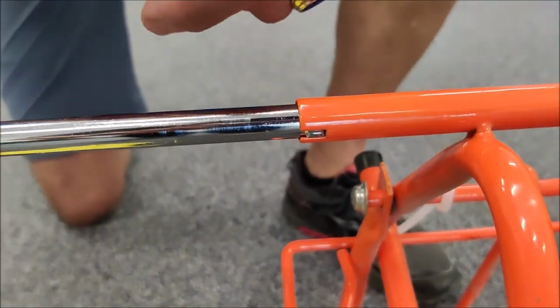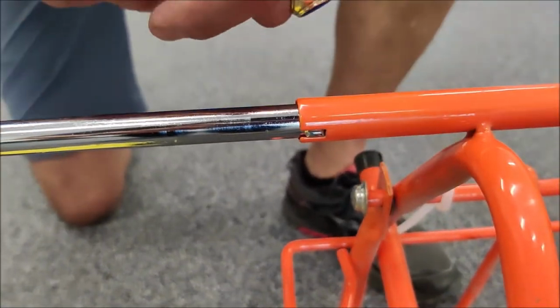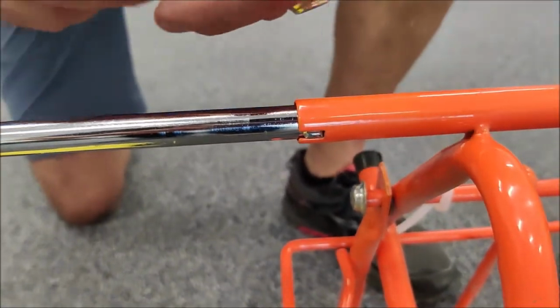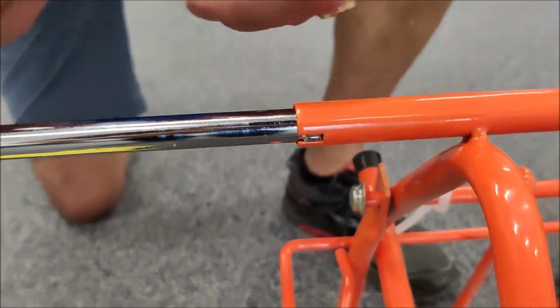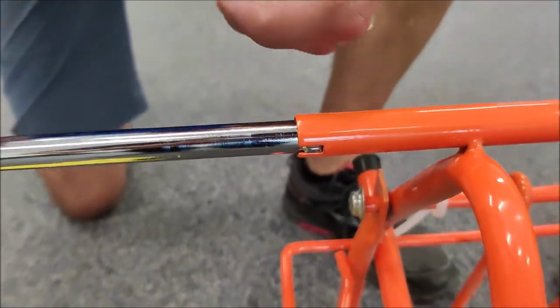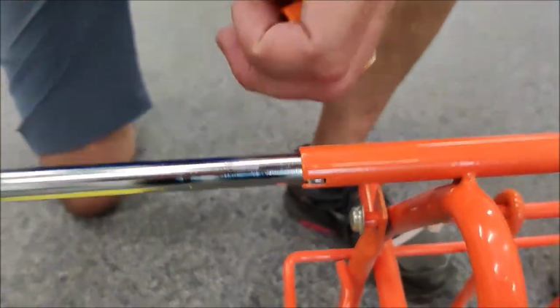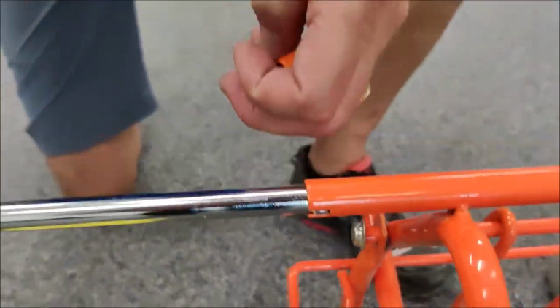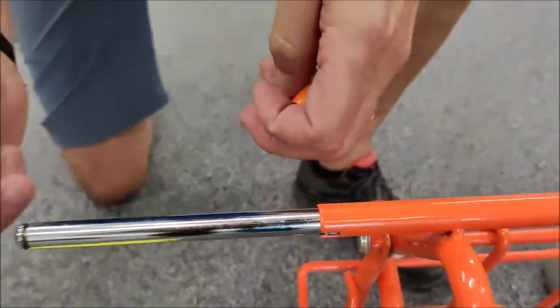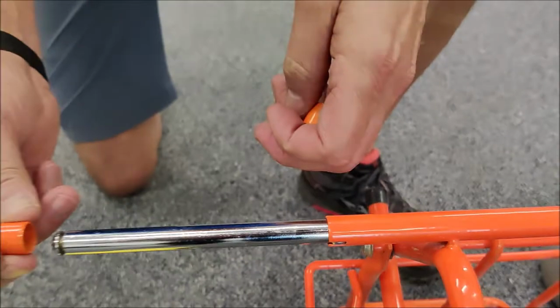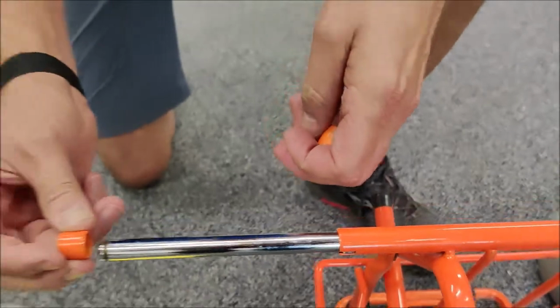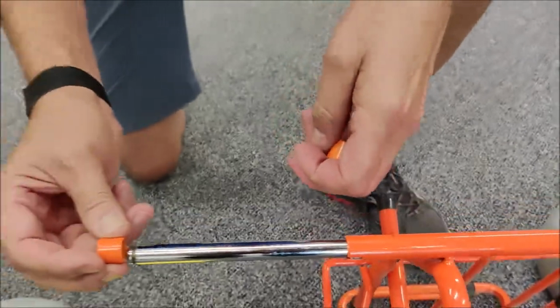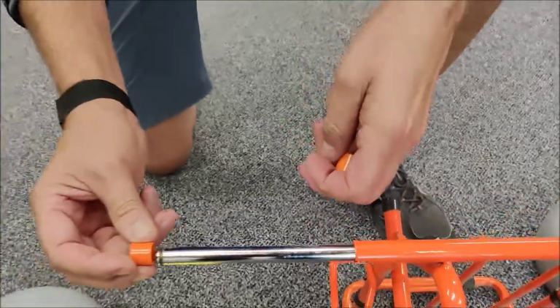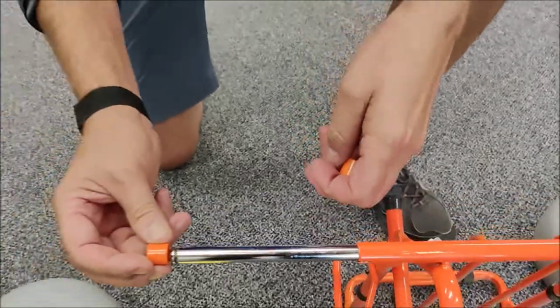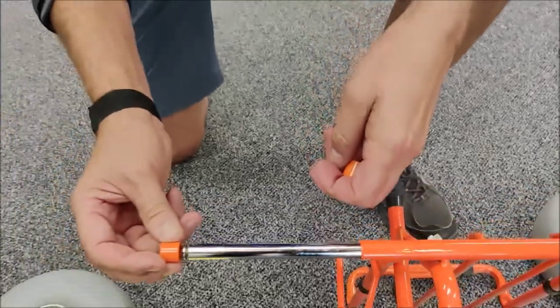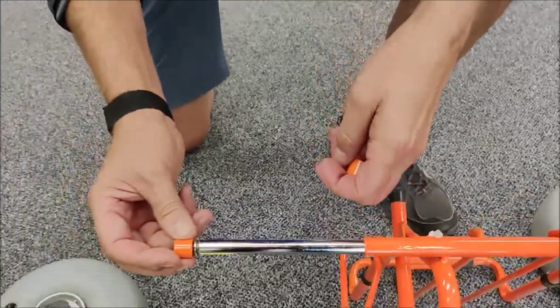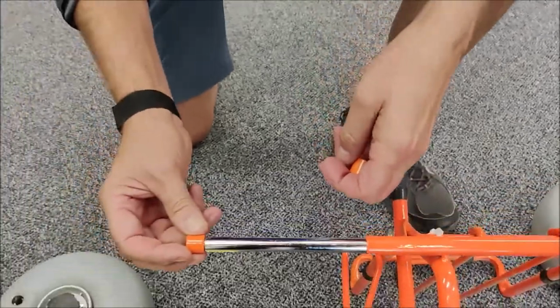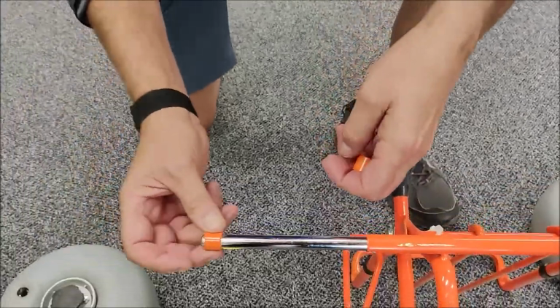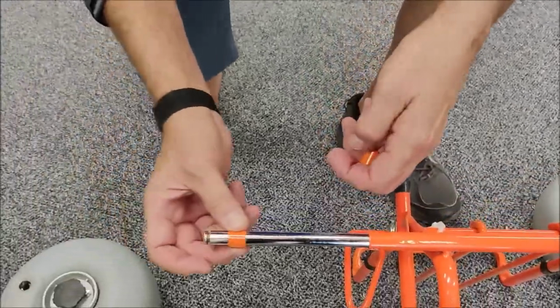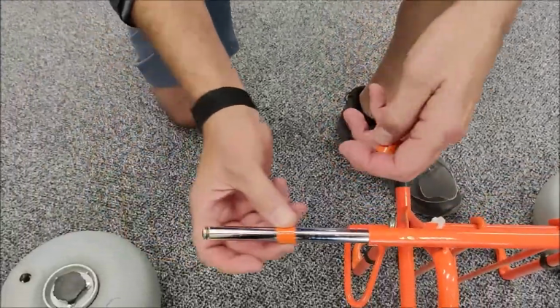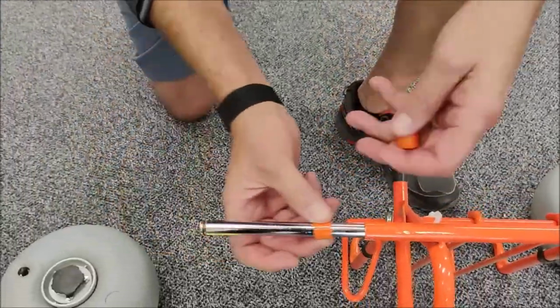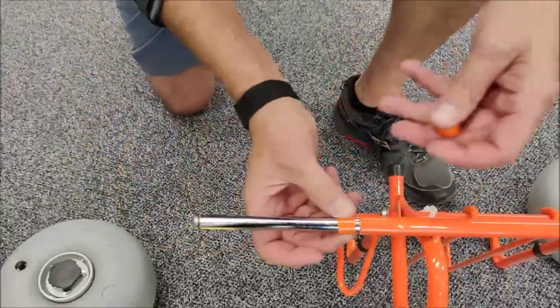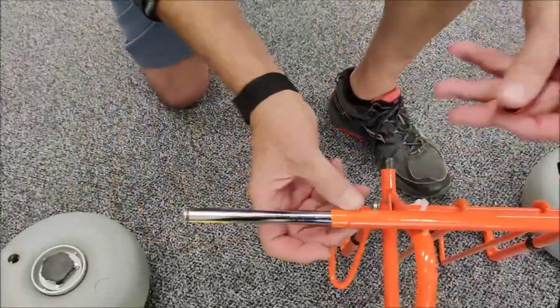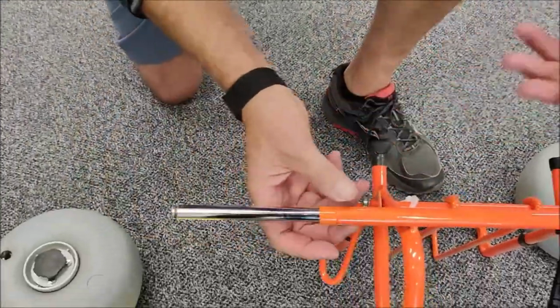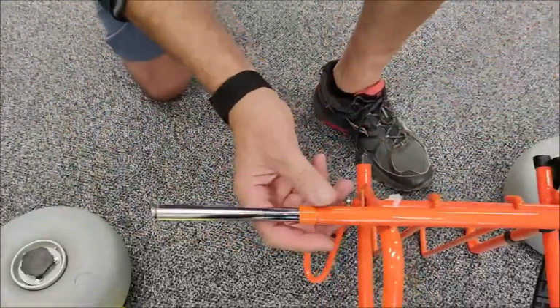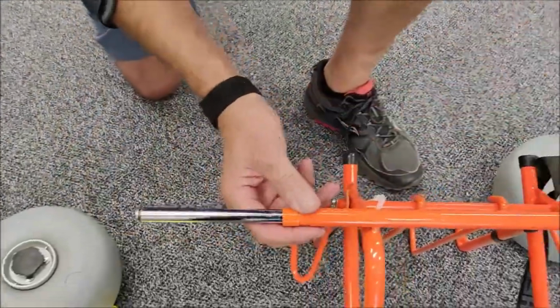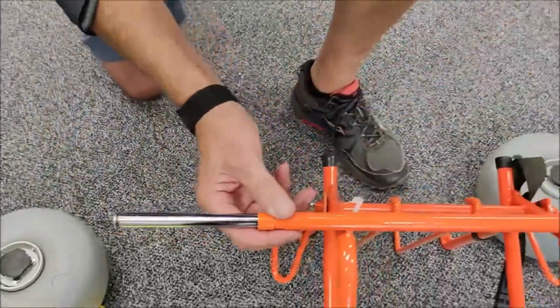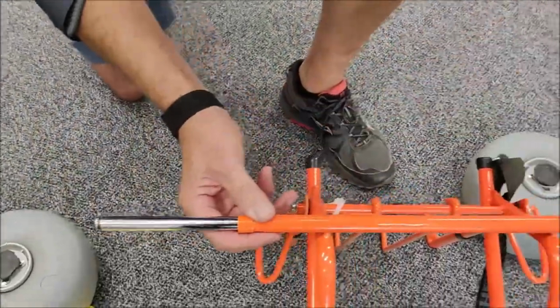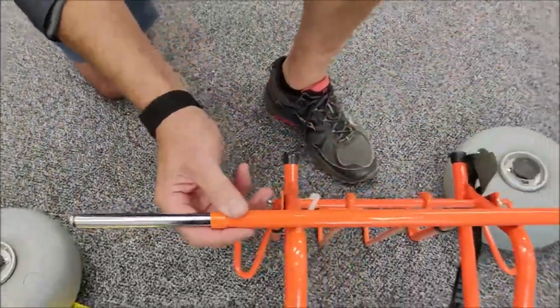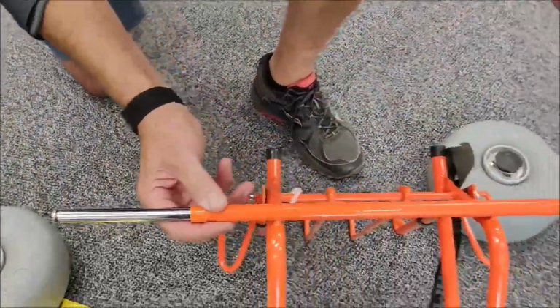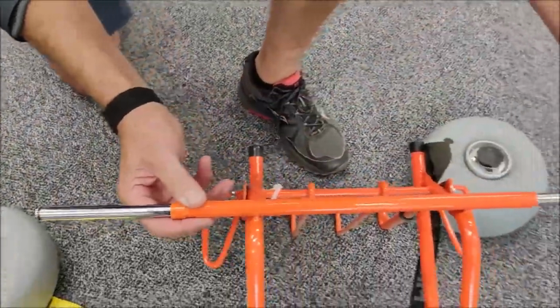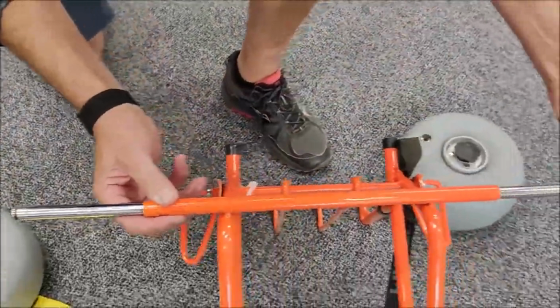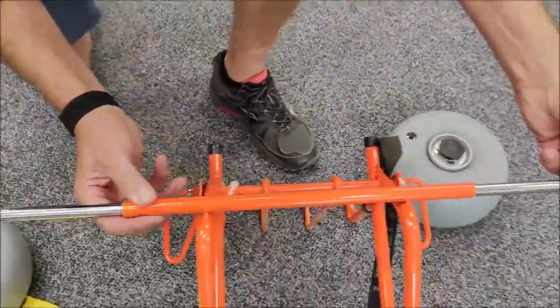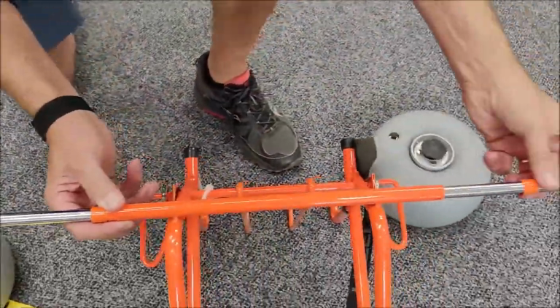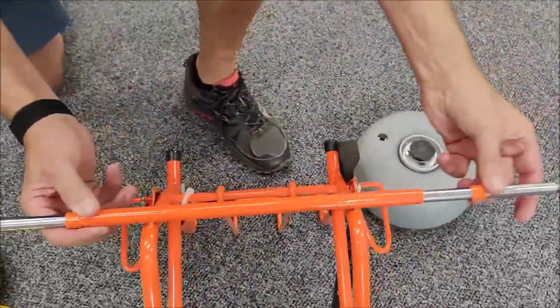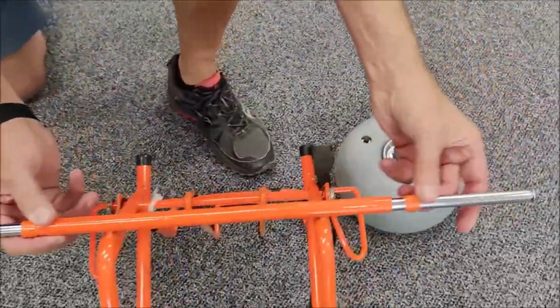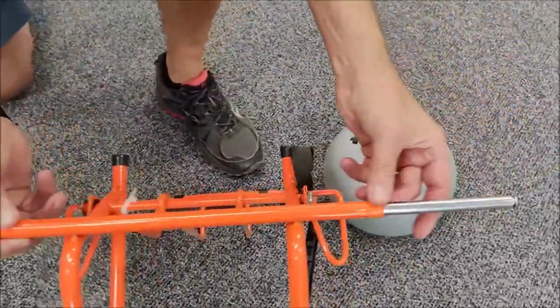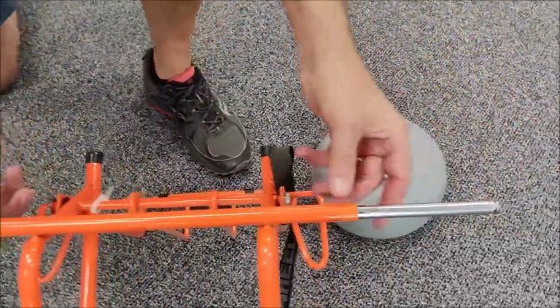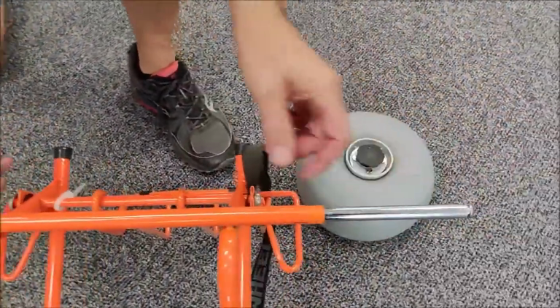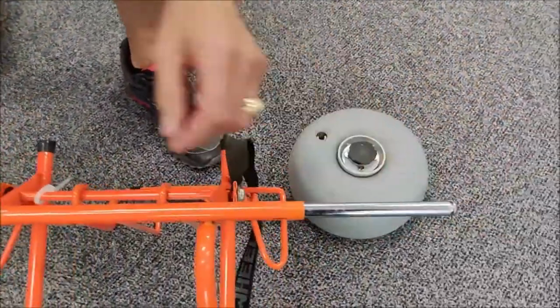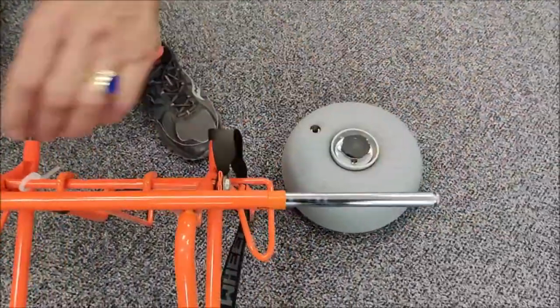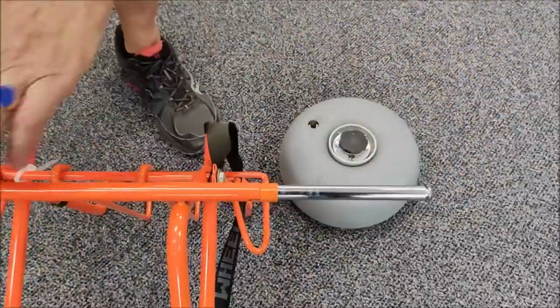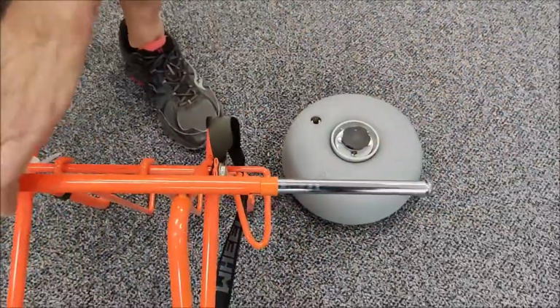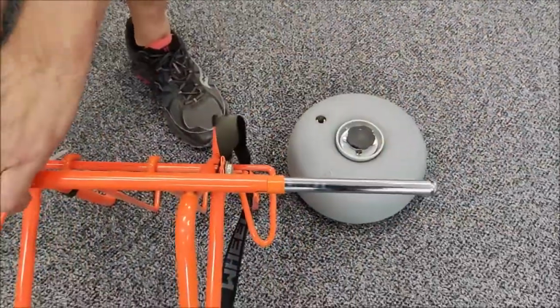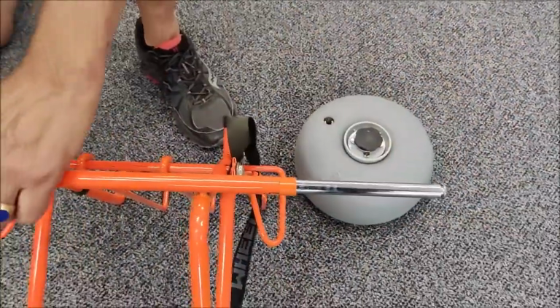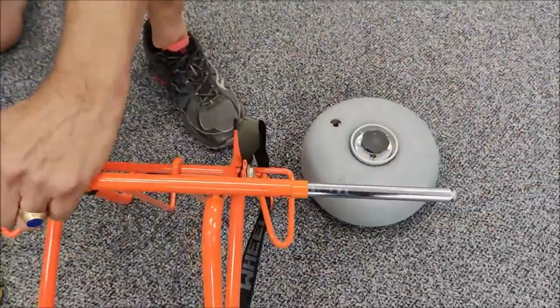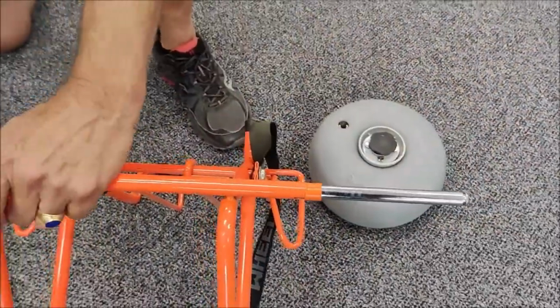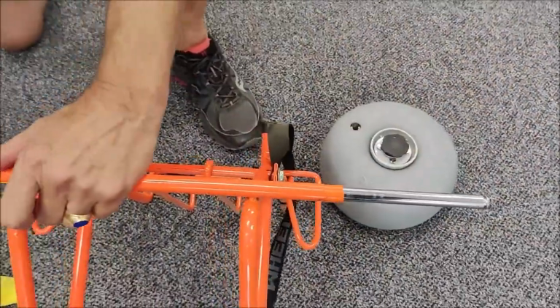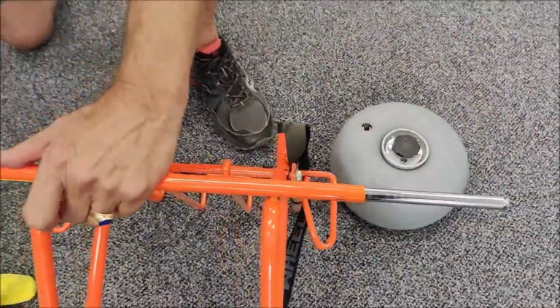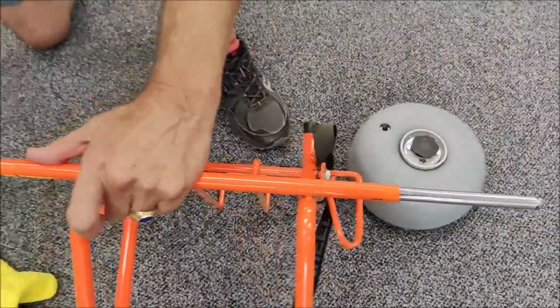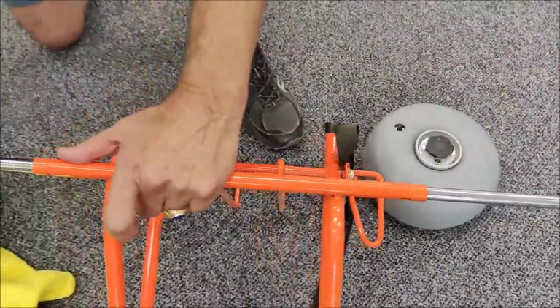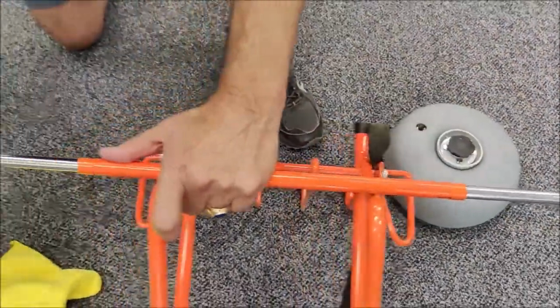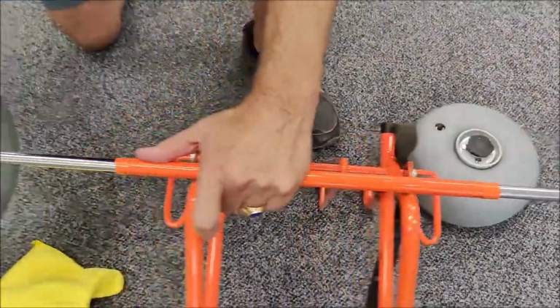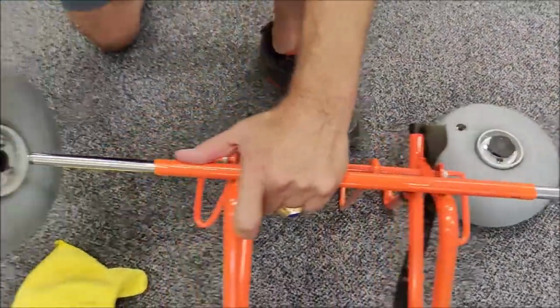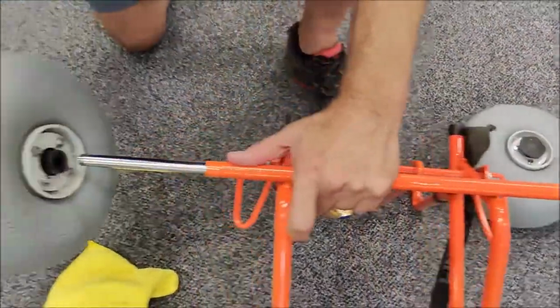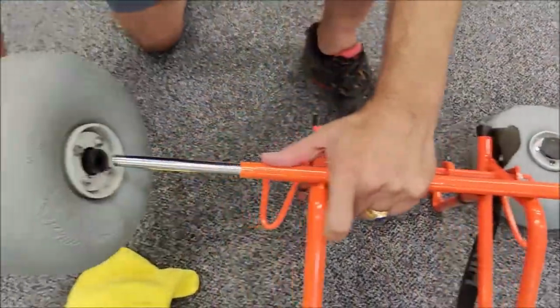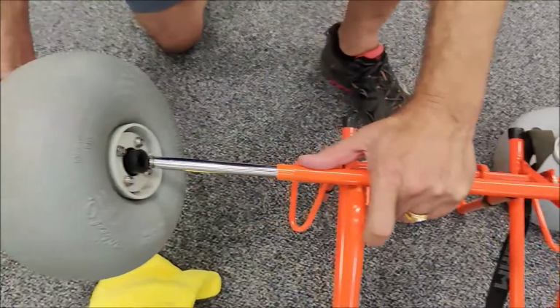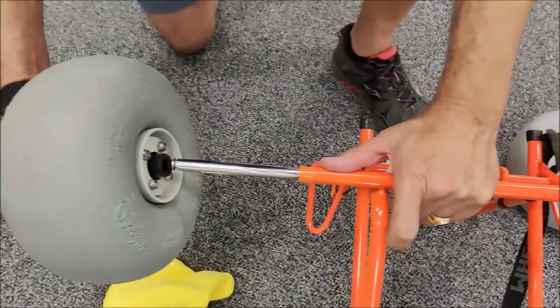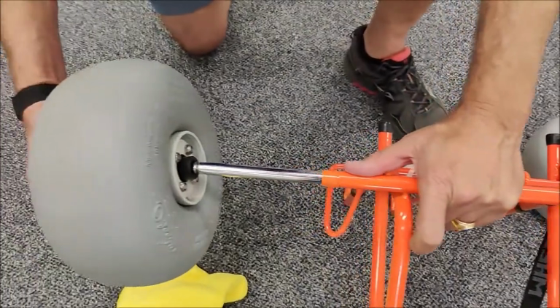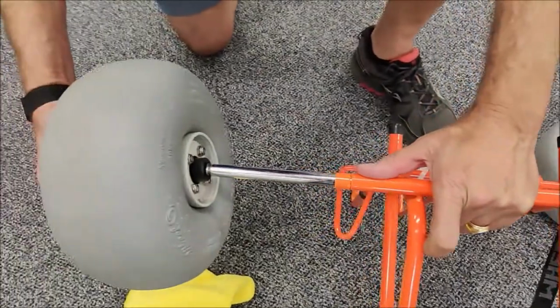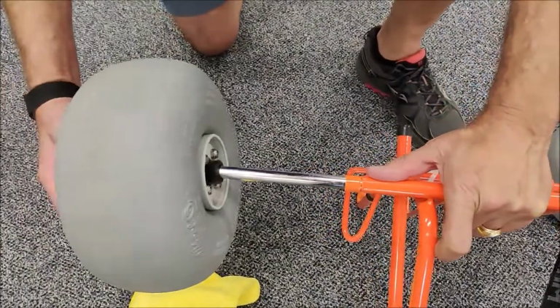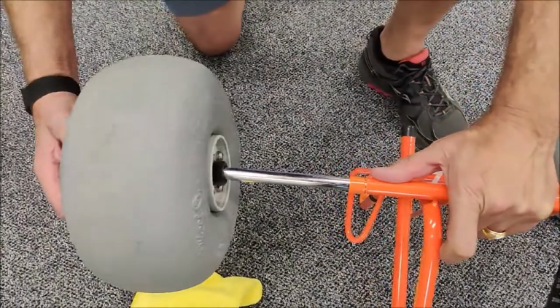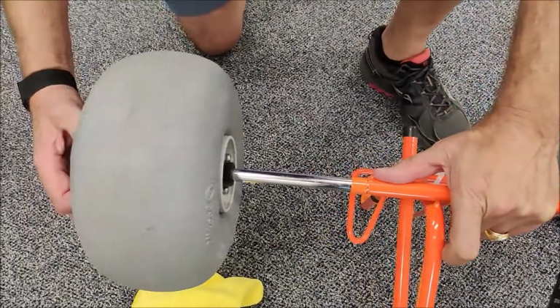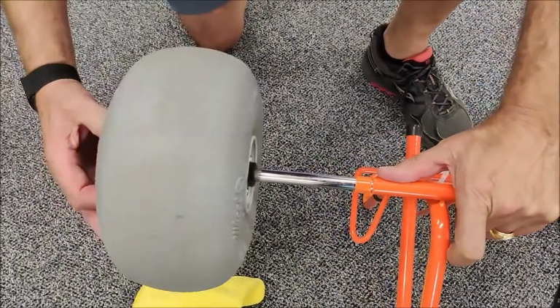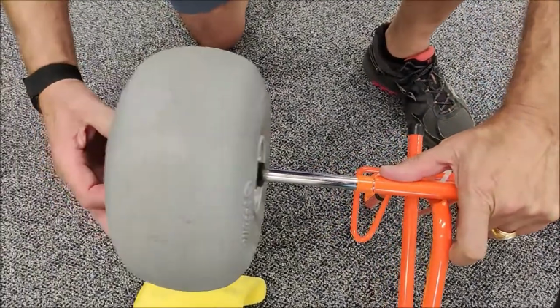Next, put on your spacers, and then put on the wheels until you hear a click.